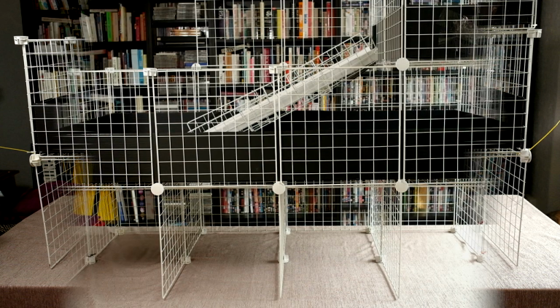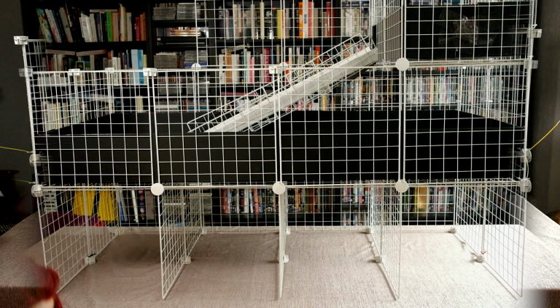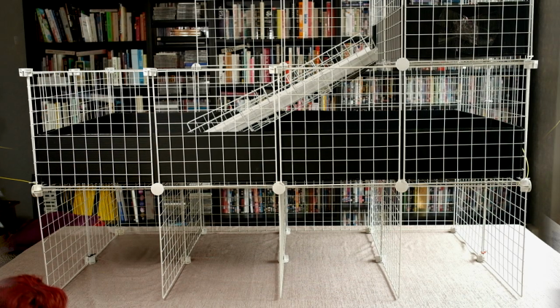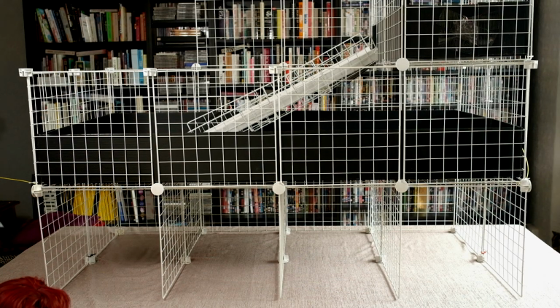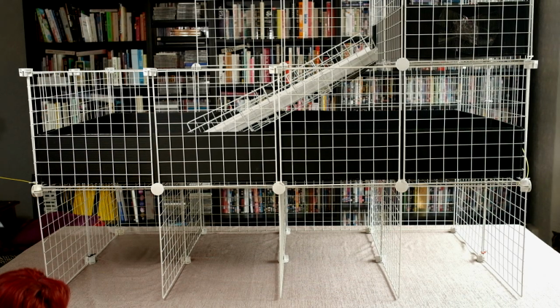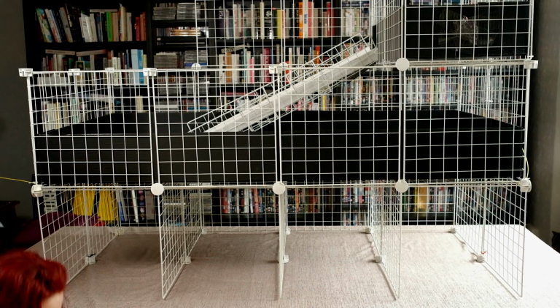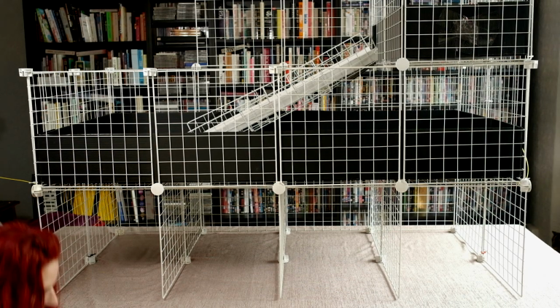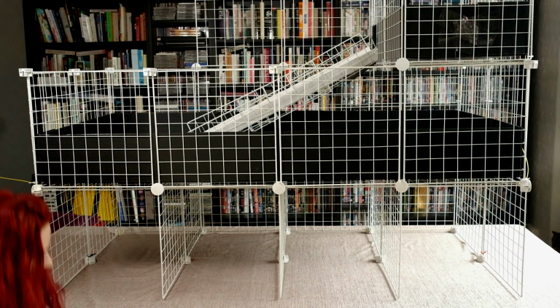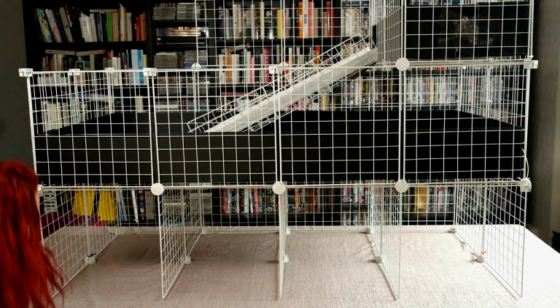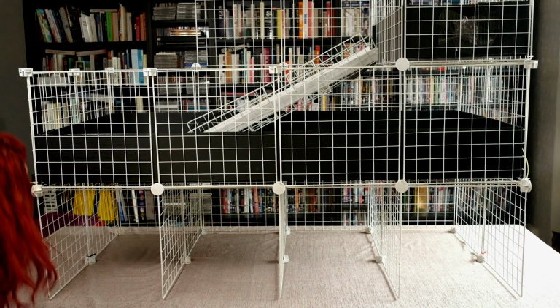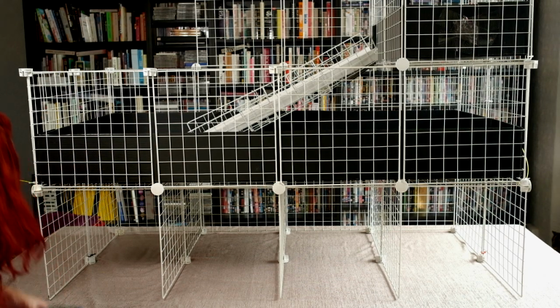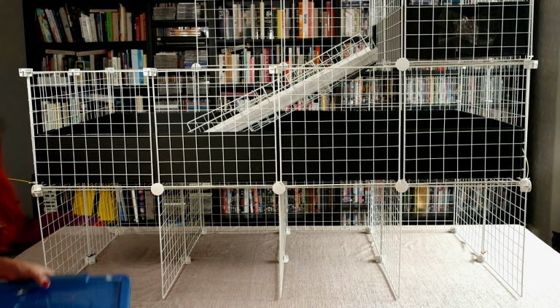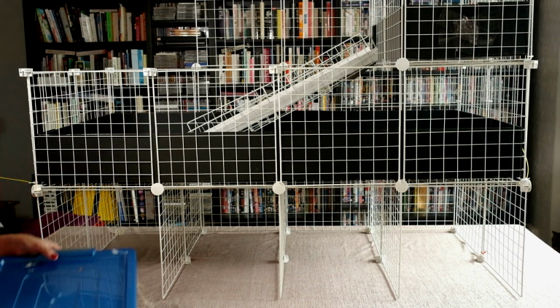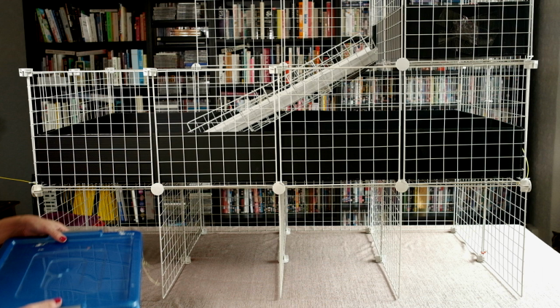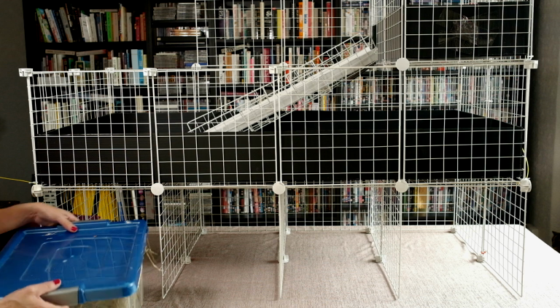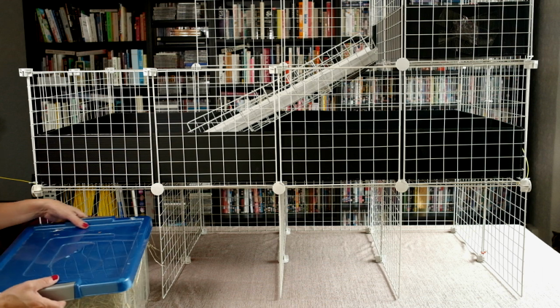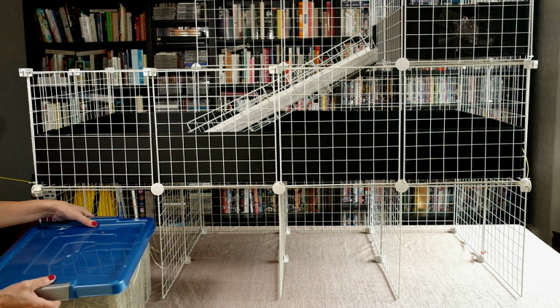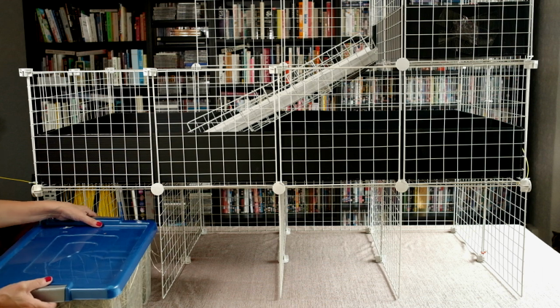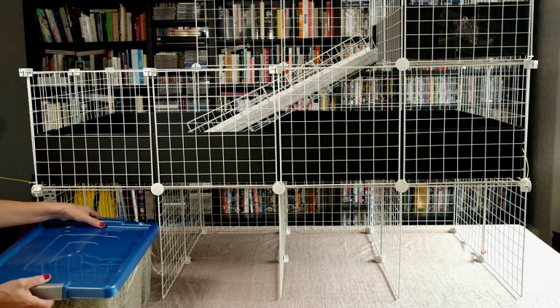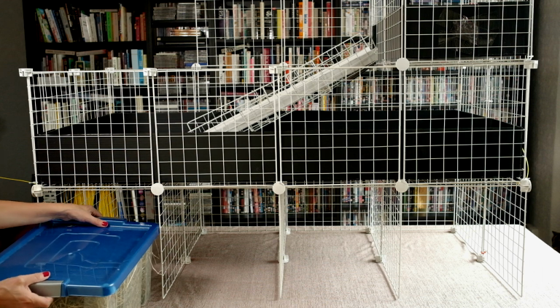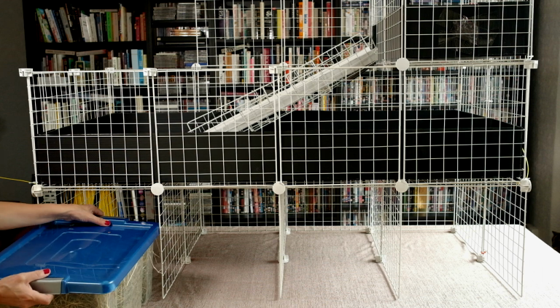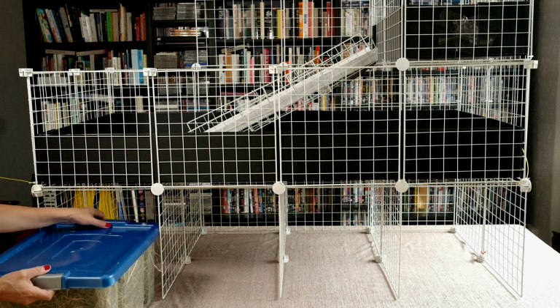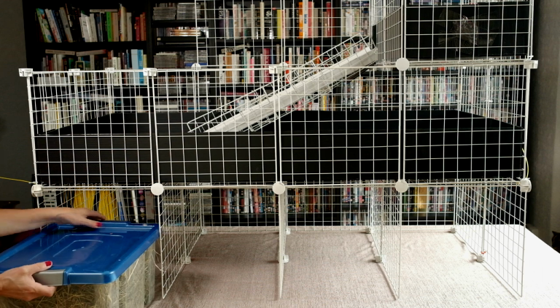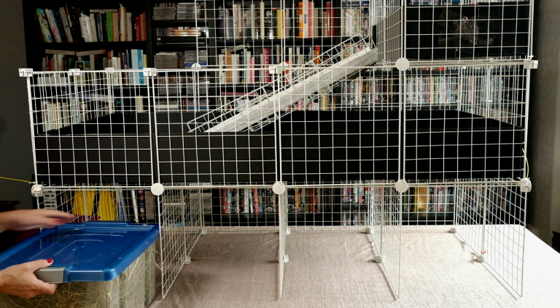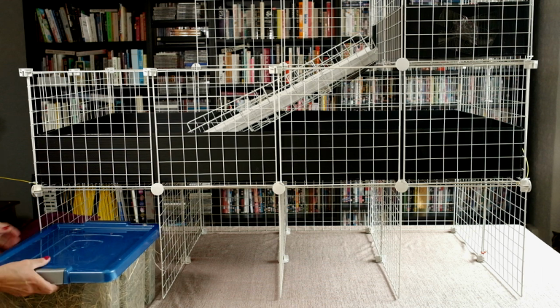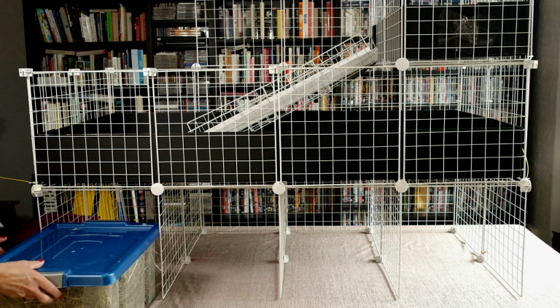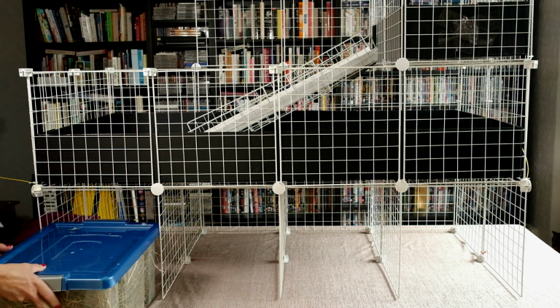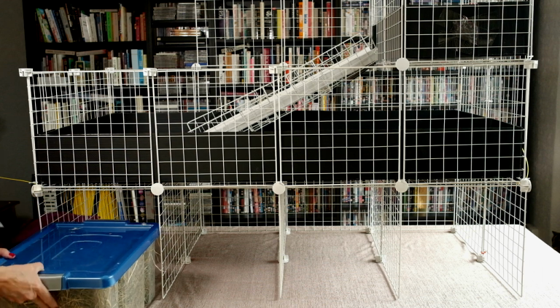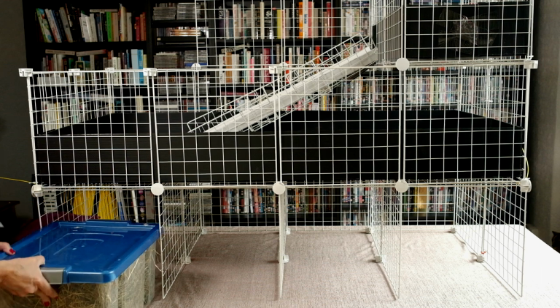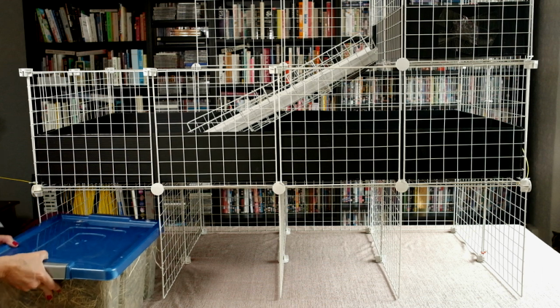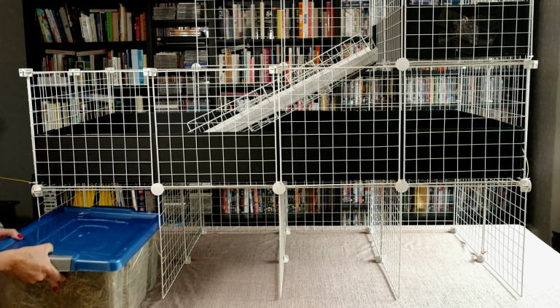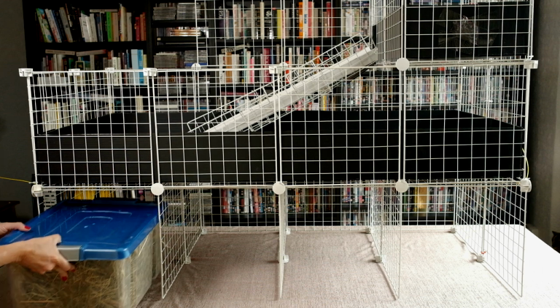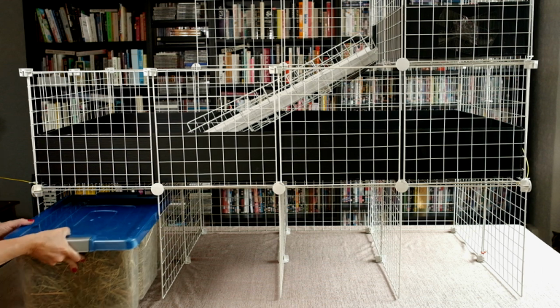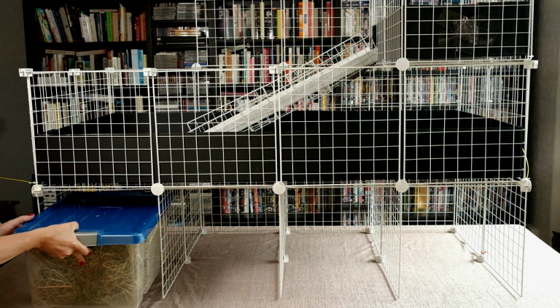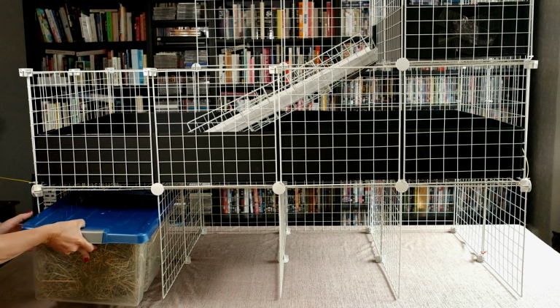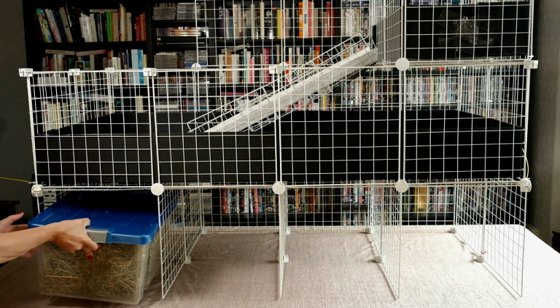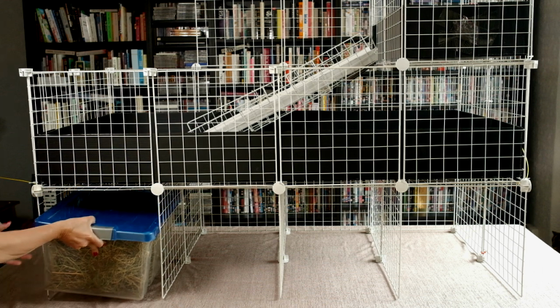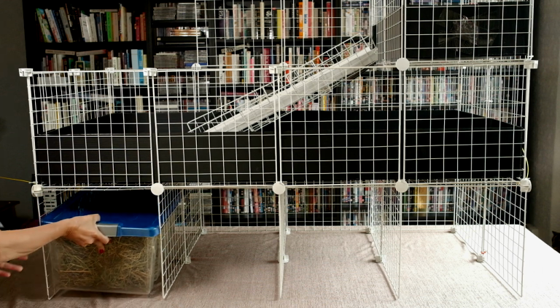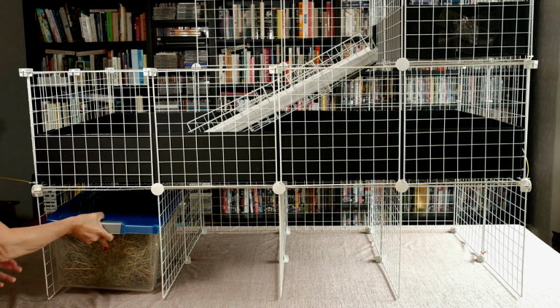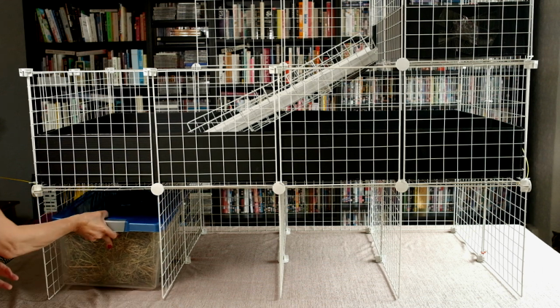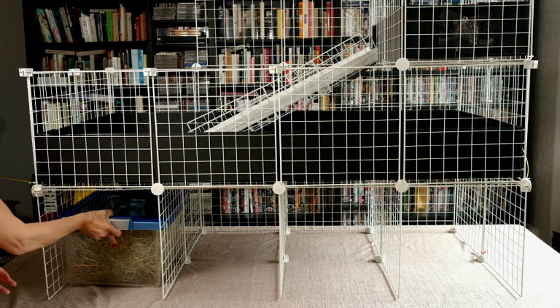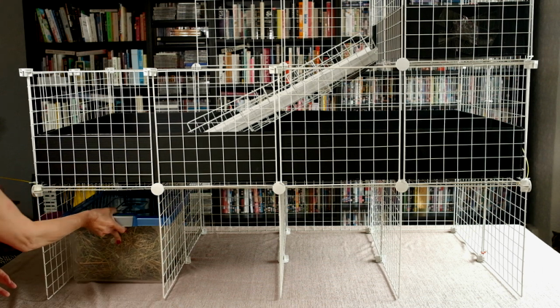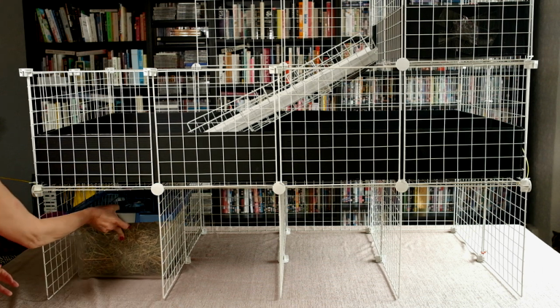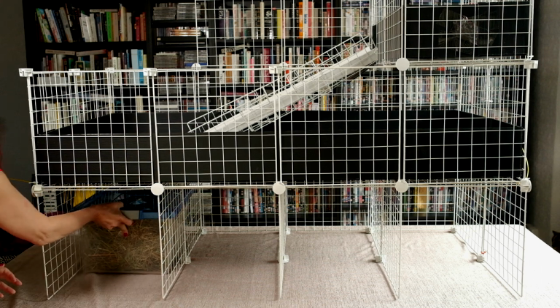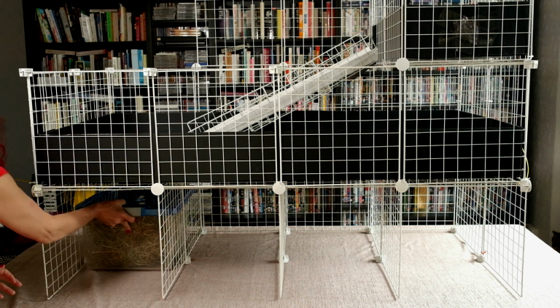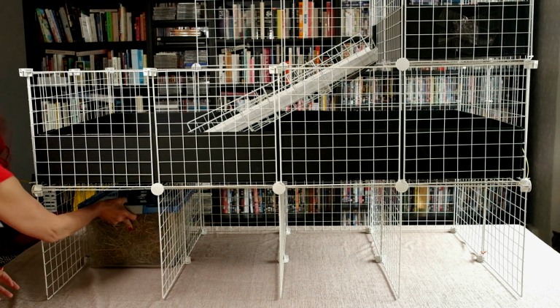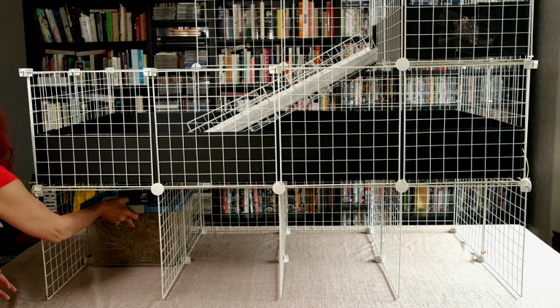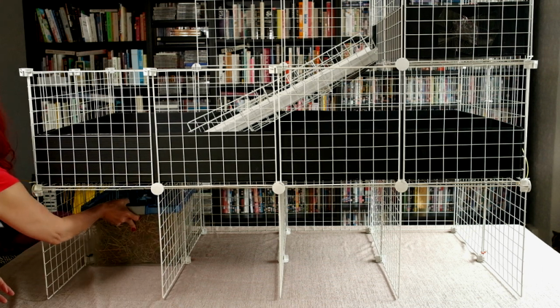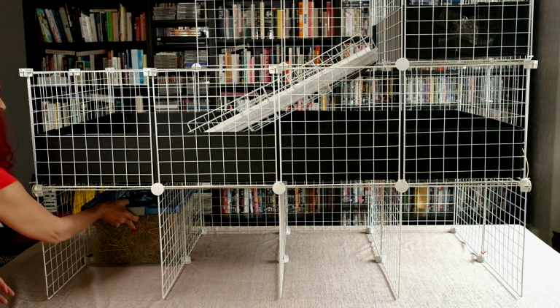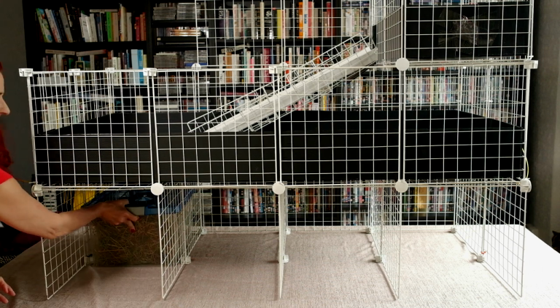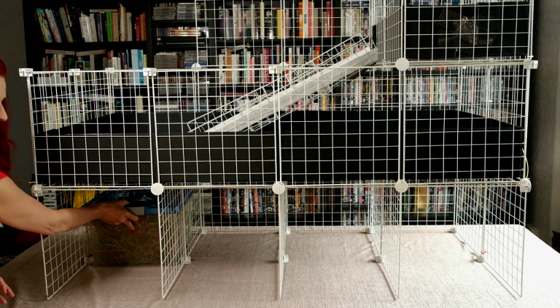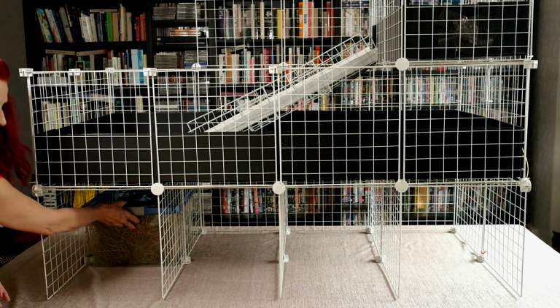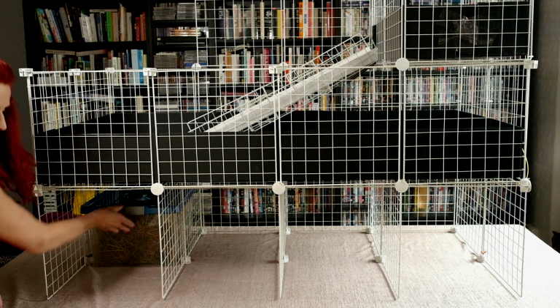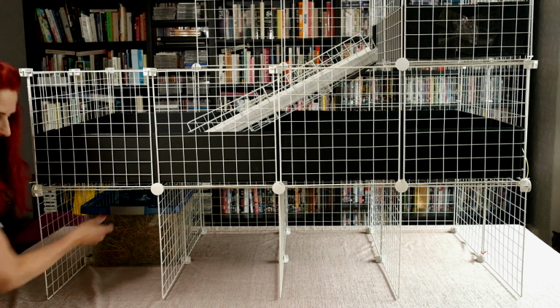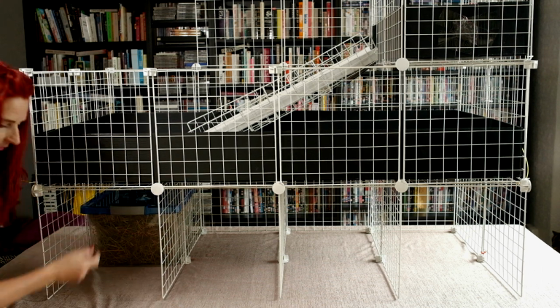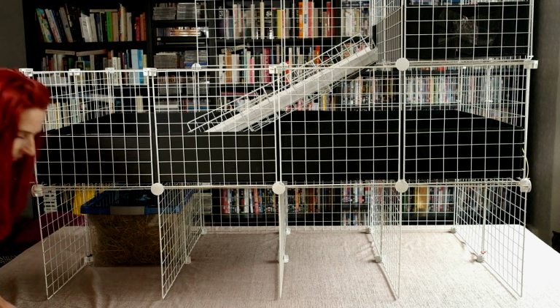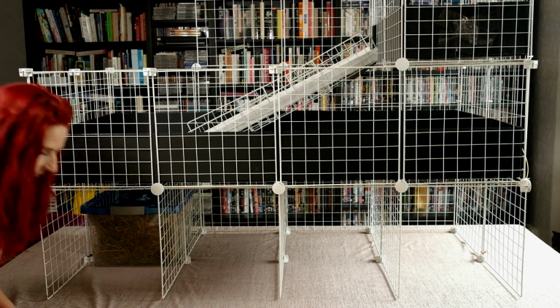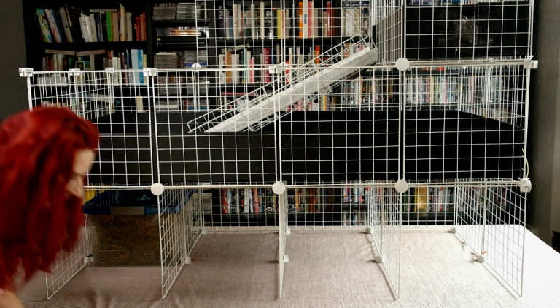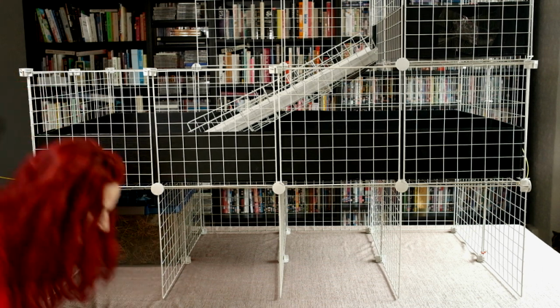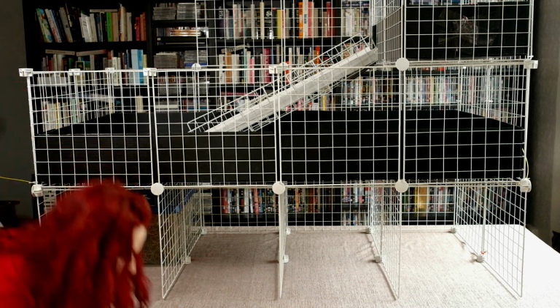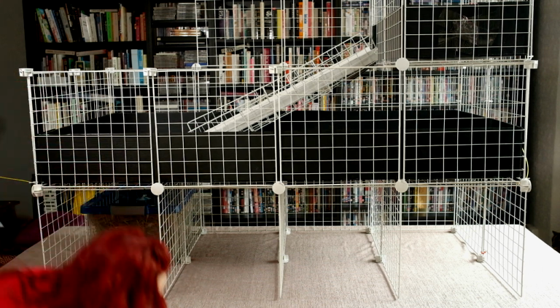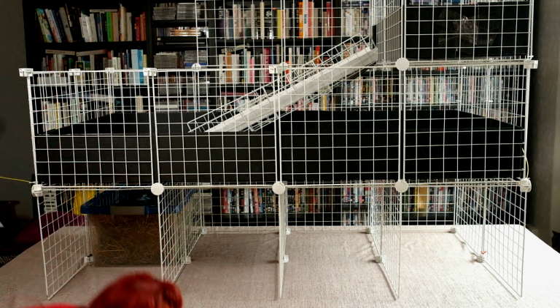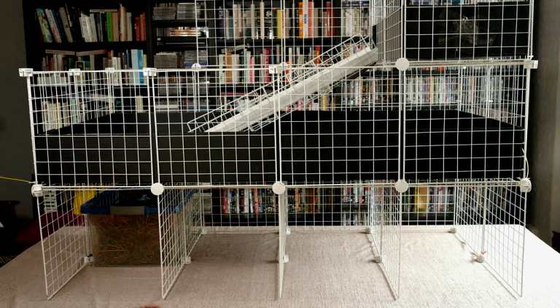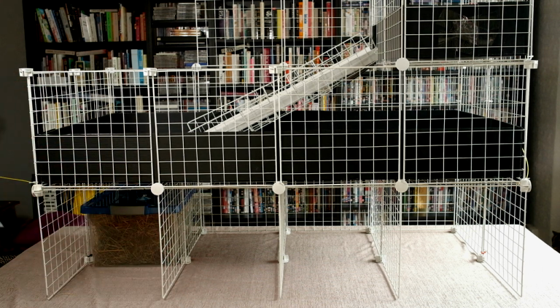Now you can fill the compartments with all your piggy hay, food, accessories, toys and bedding.